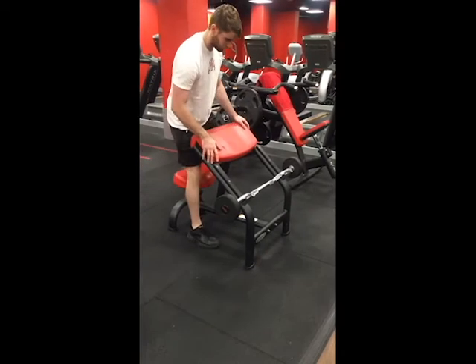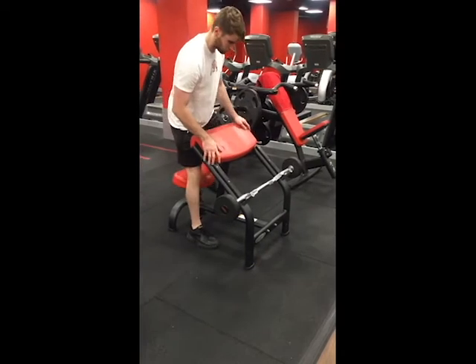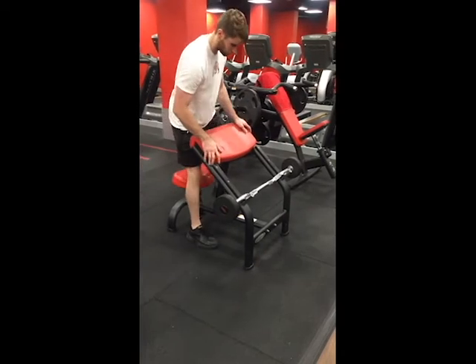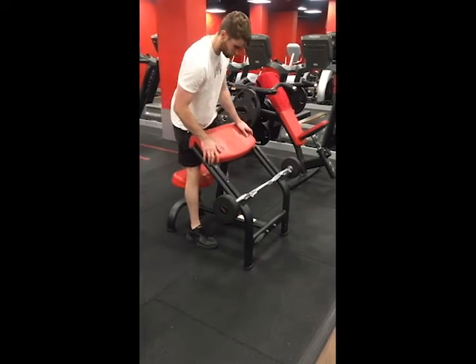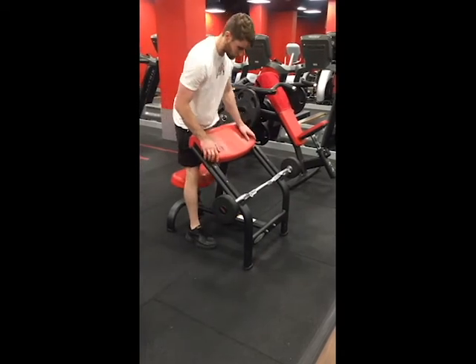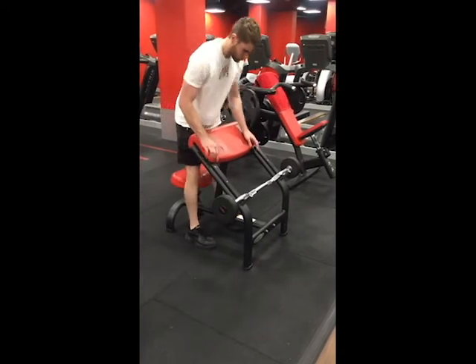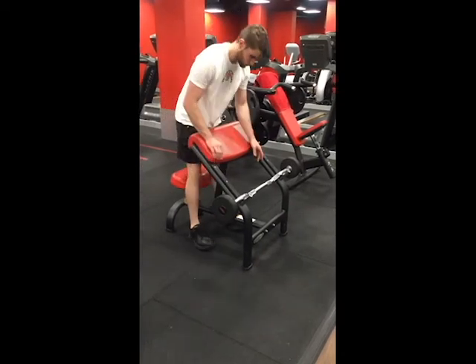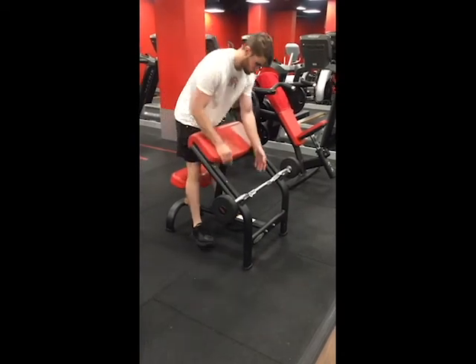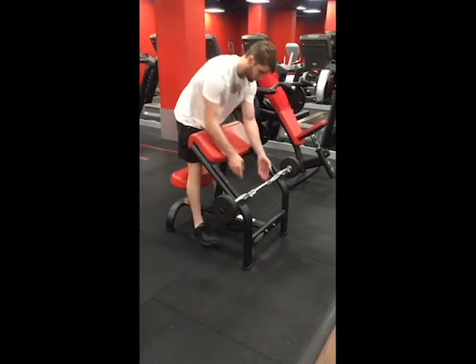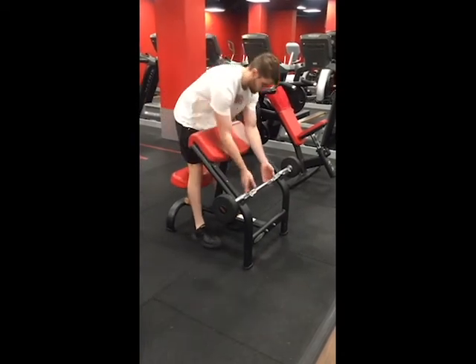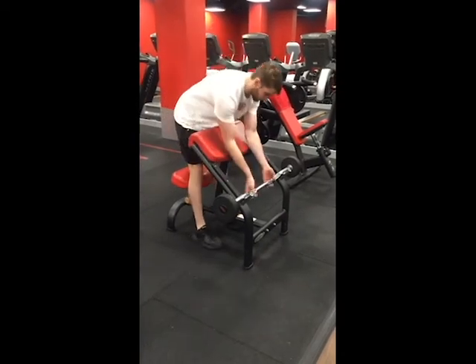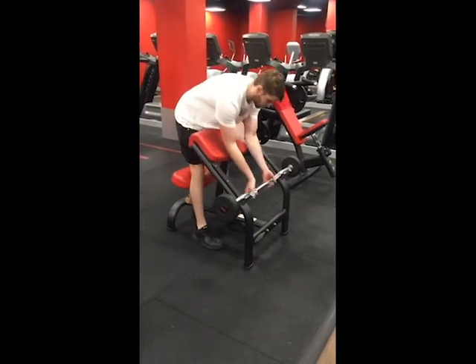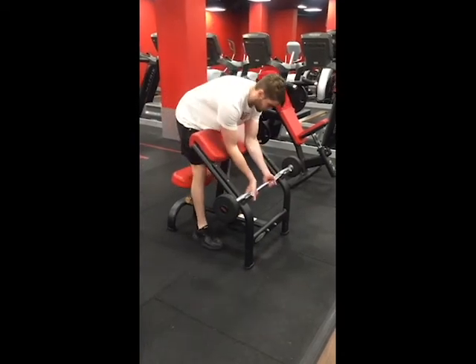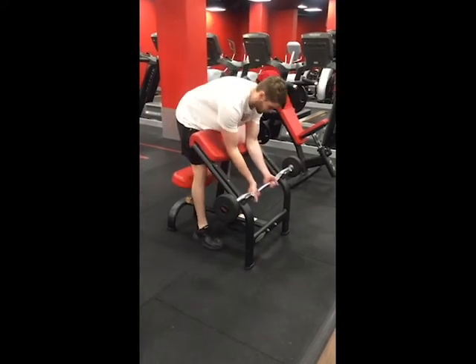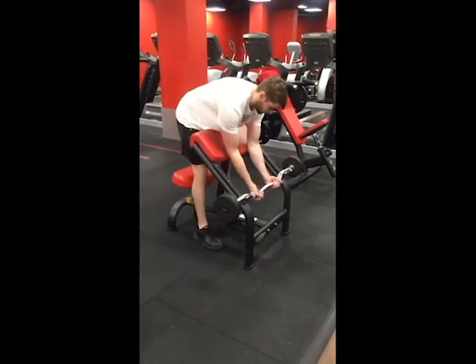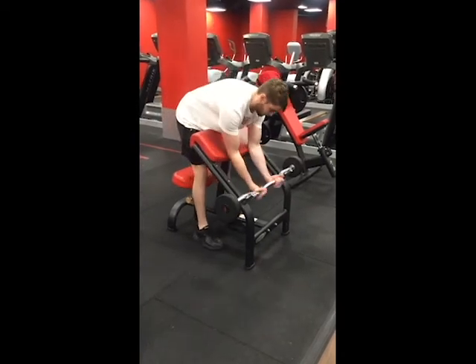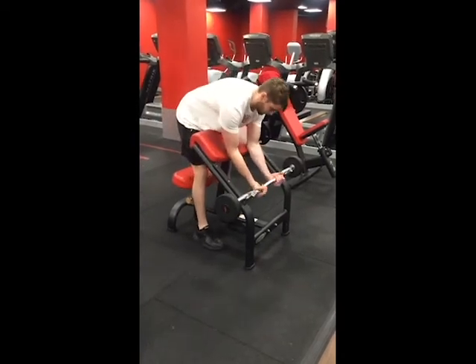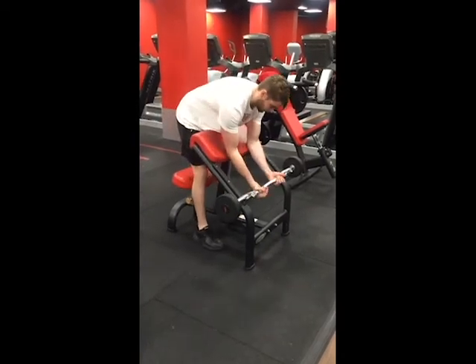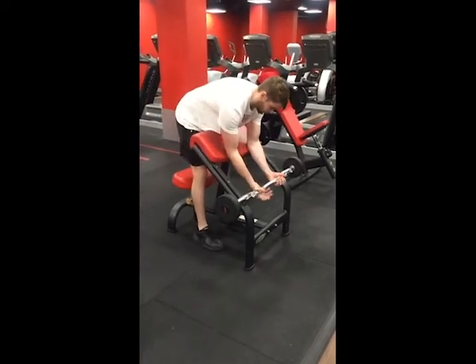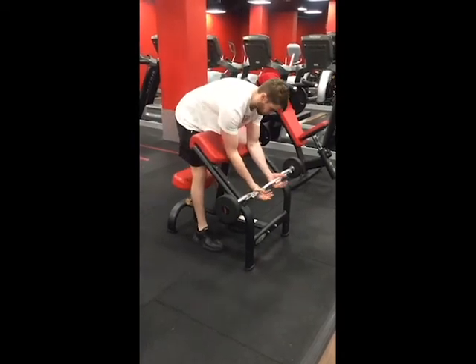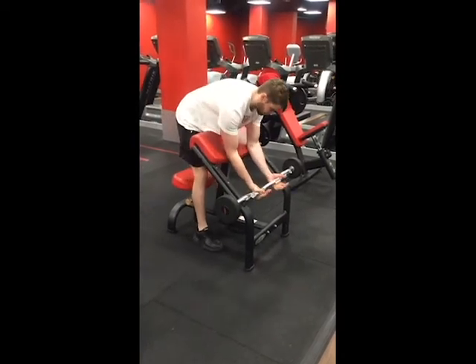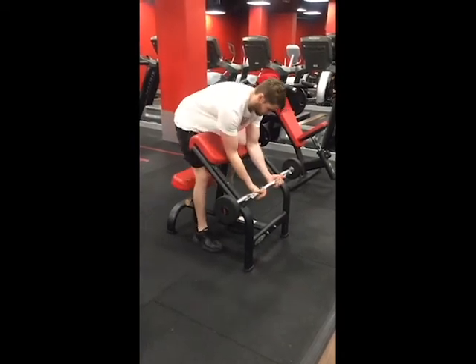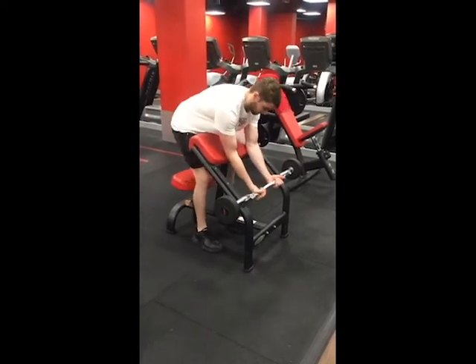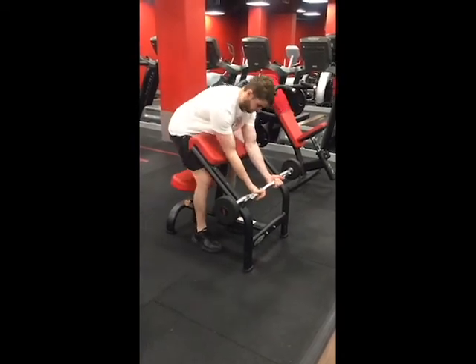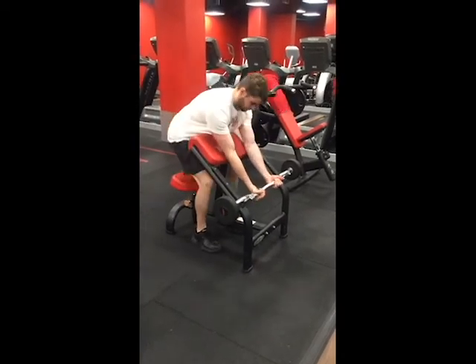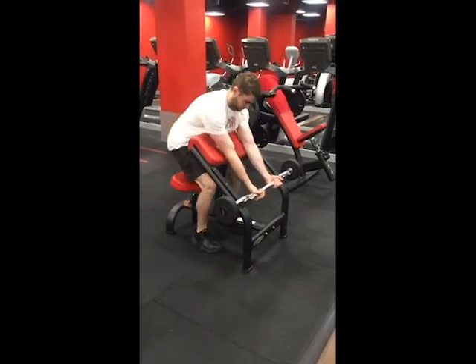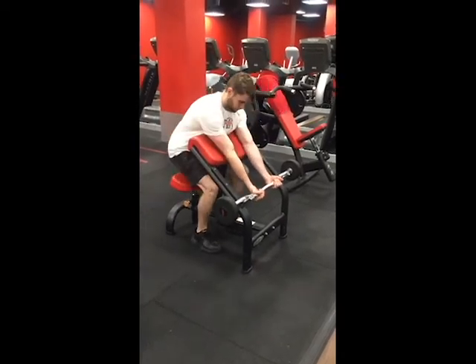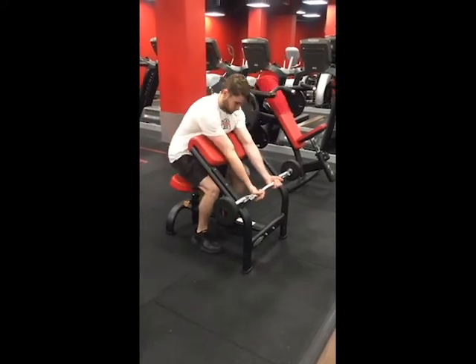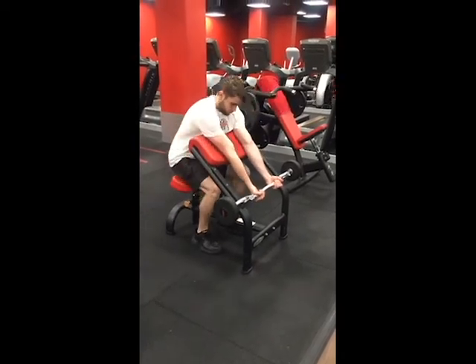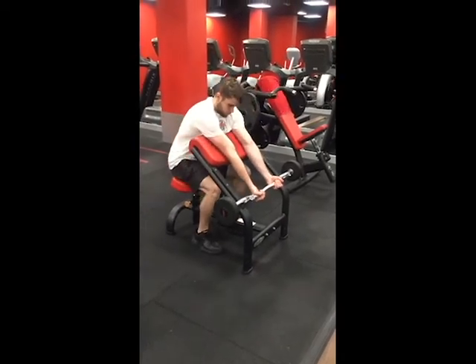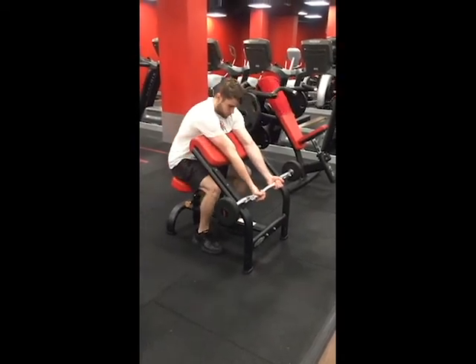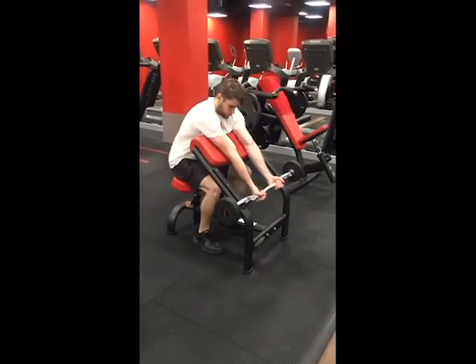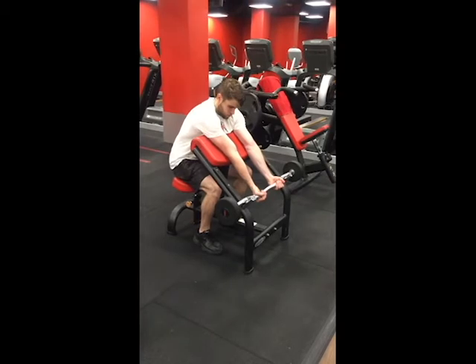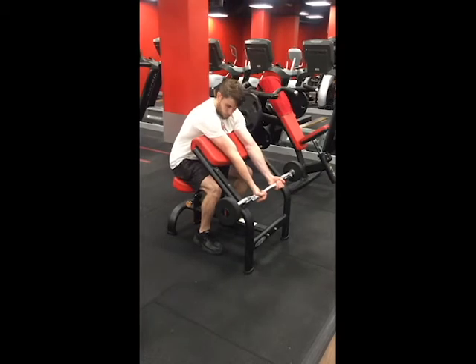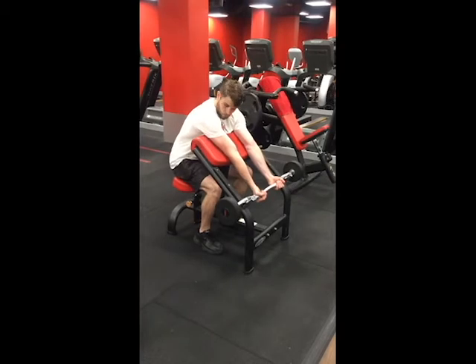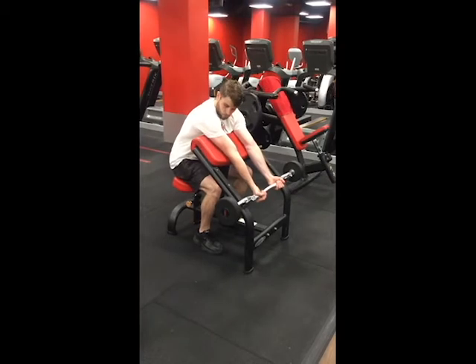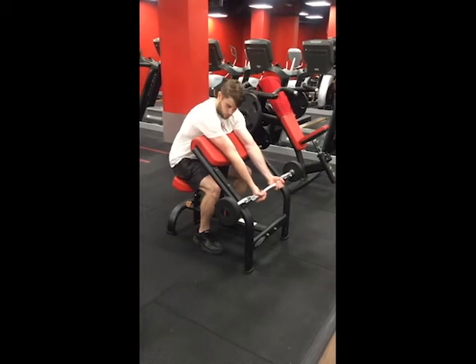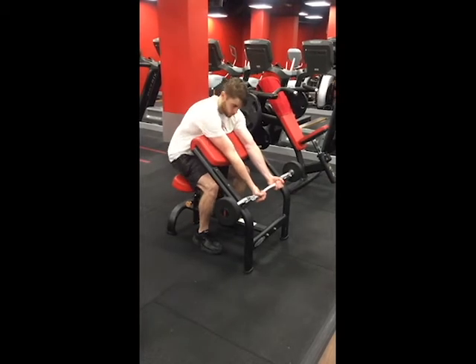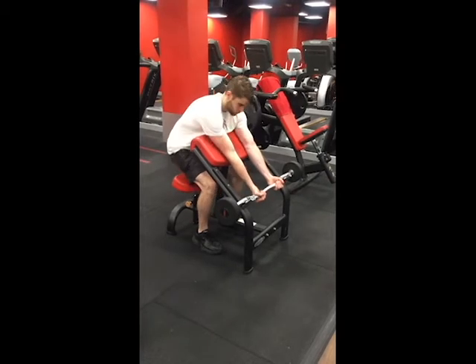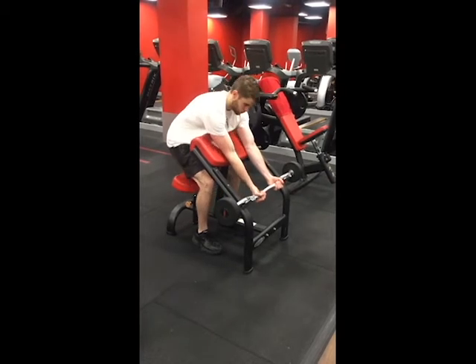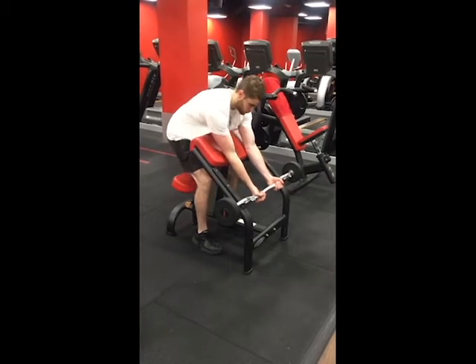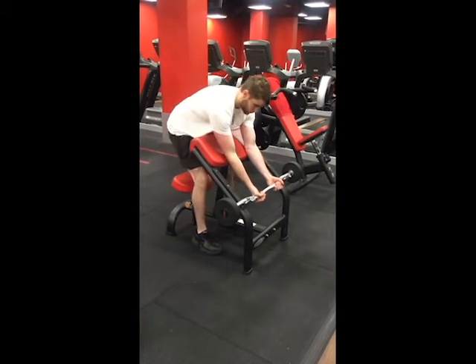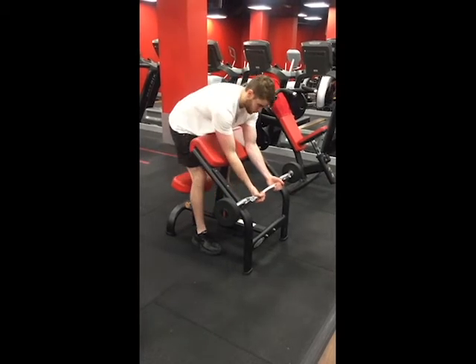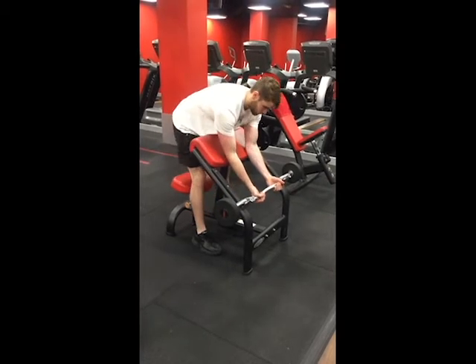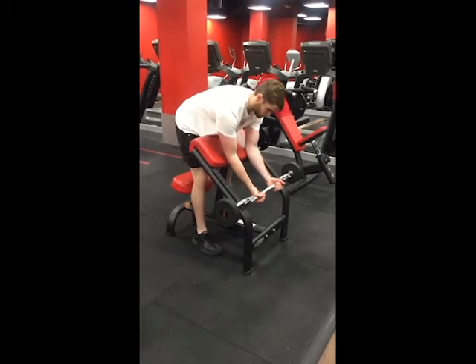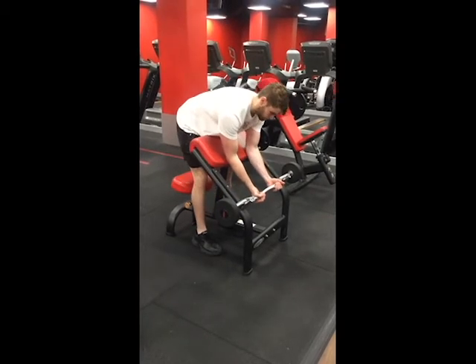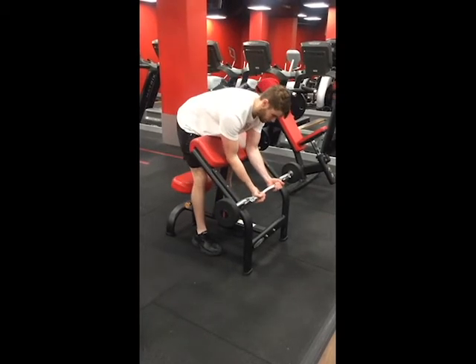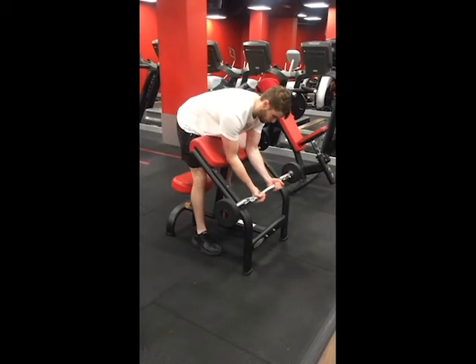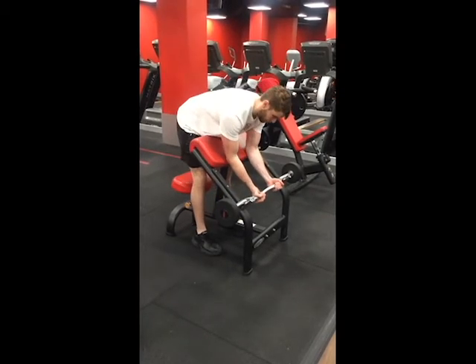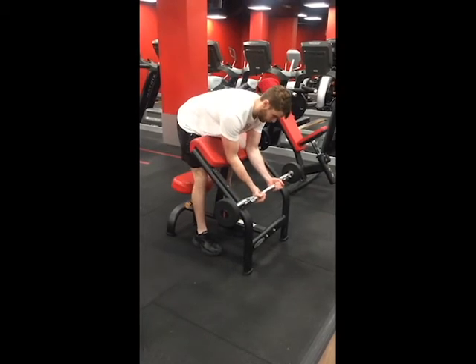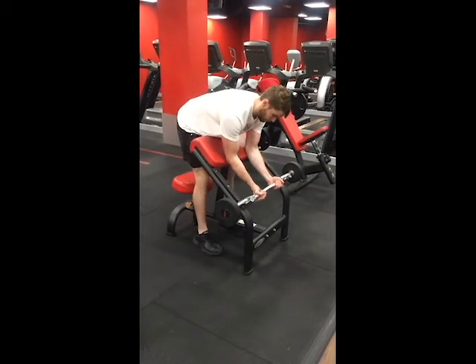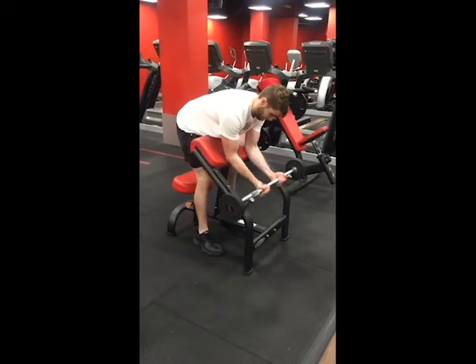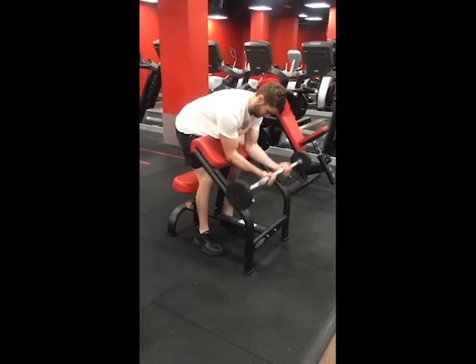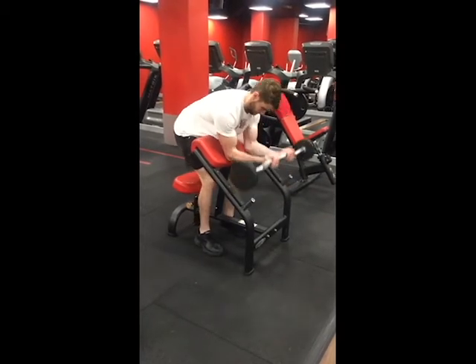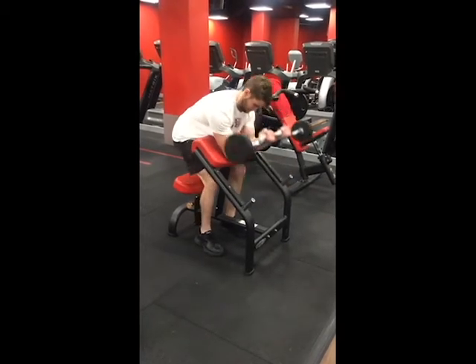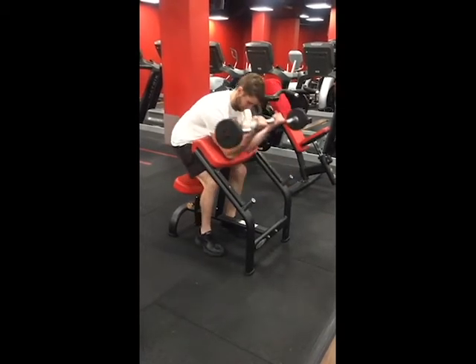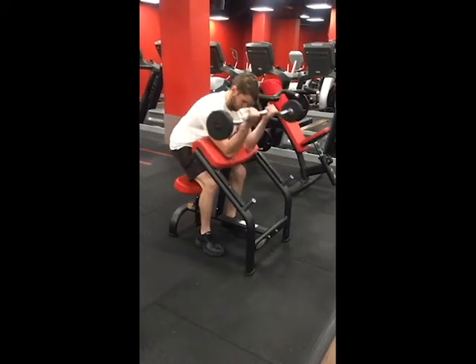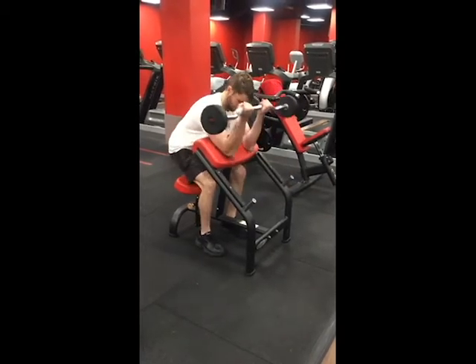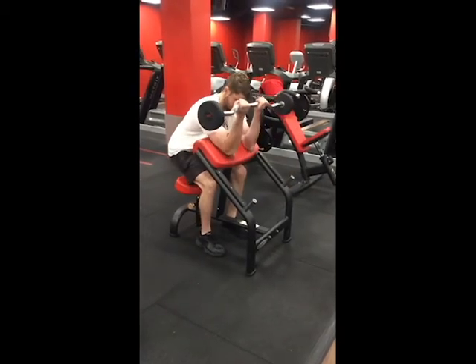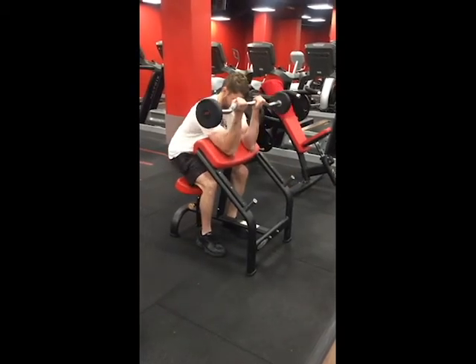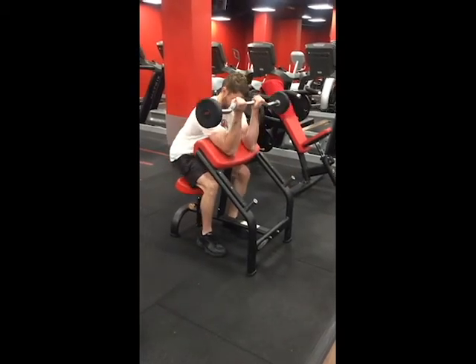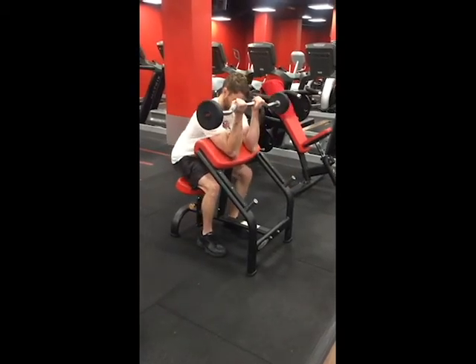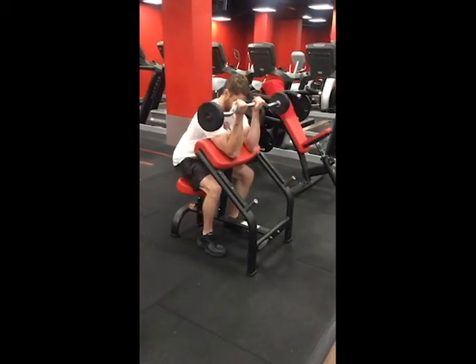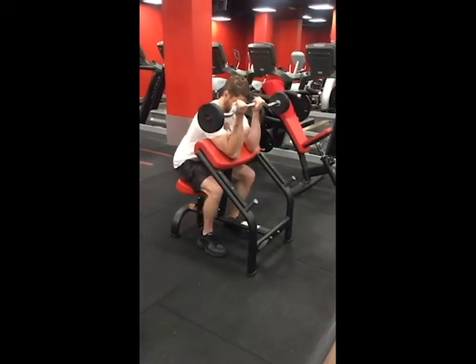Set the seat height so that your triceps are flush against the pad, then stand up and collect the bar returning to the start position.